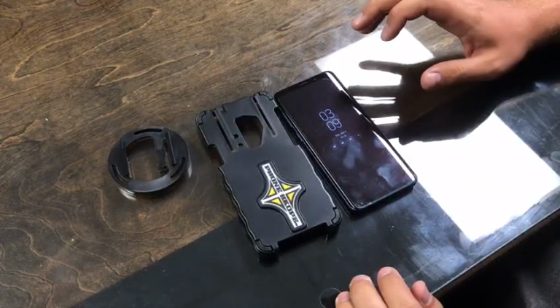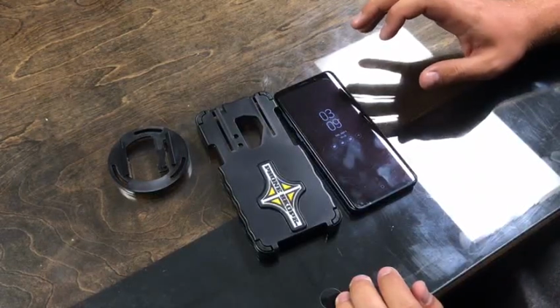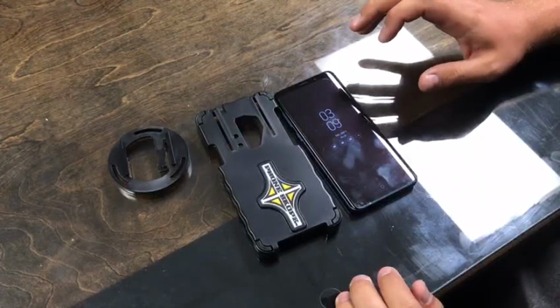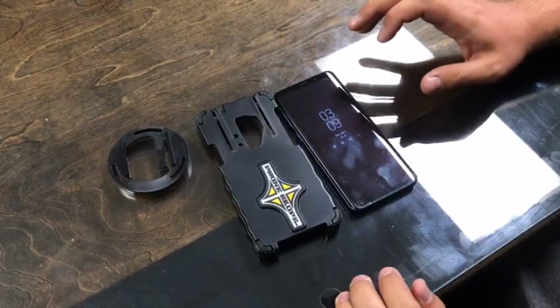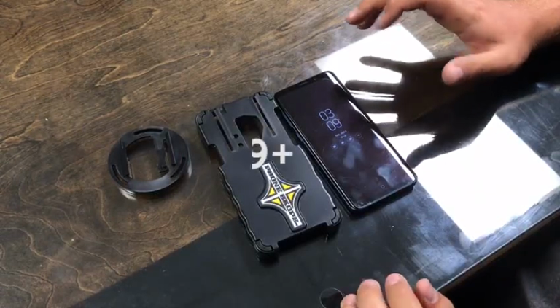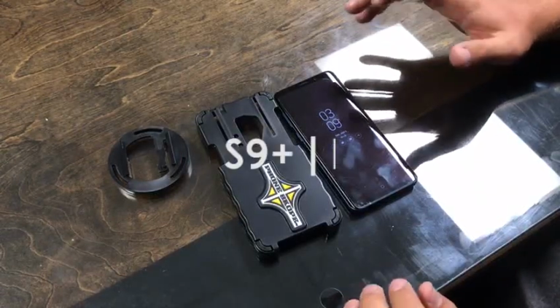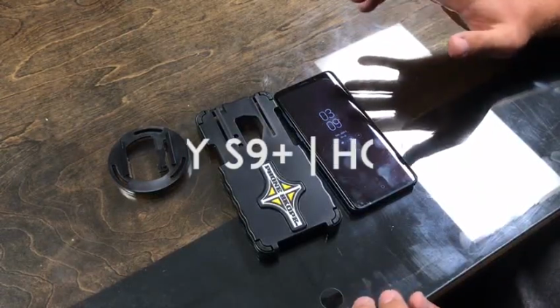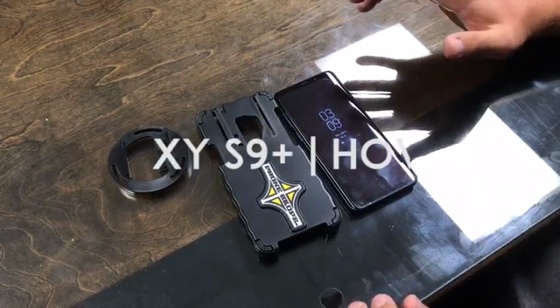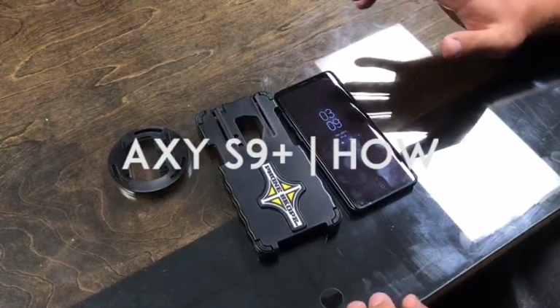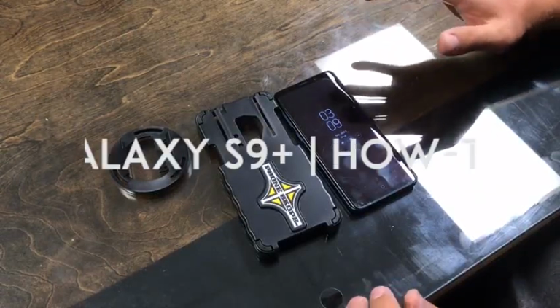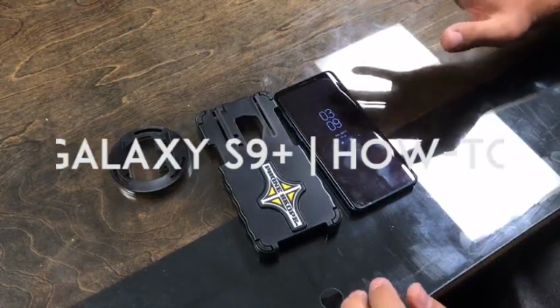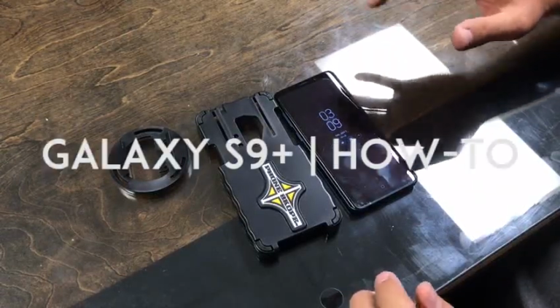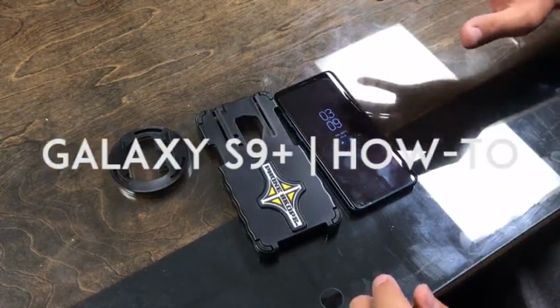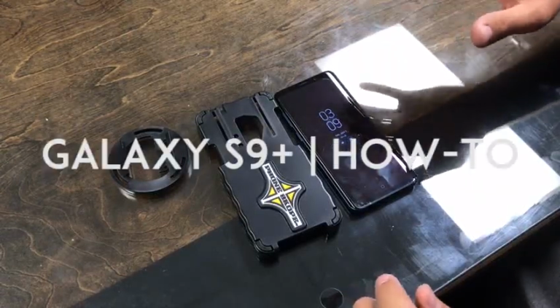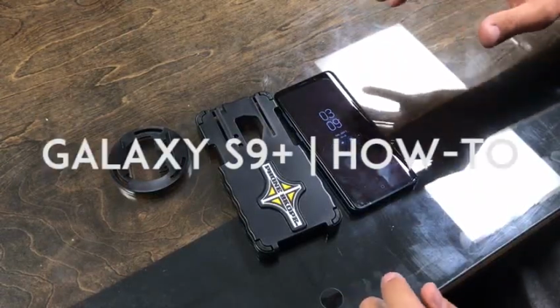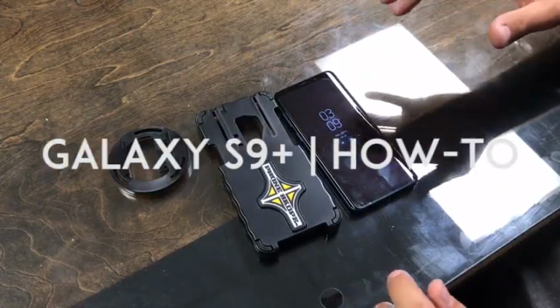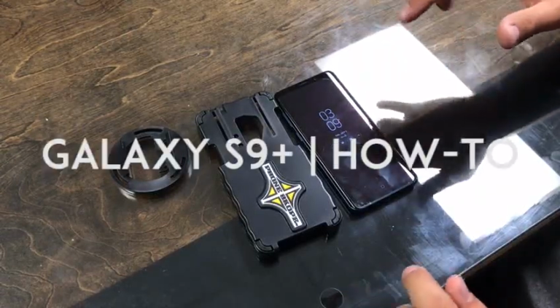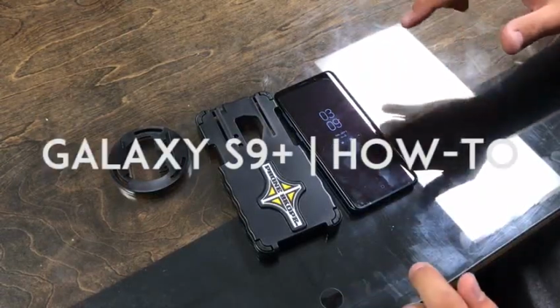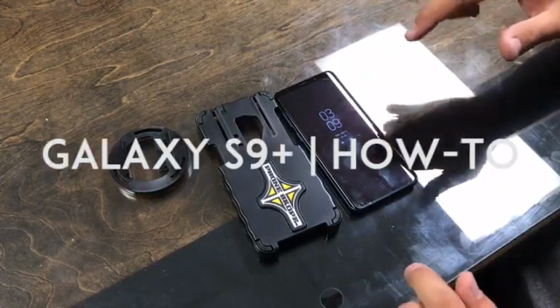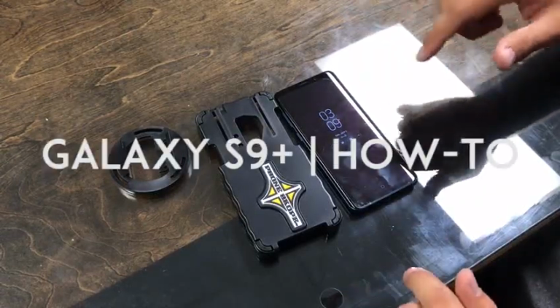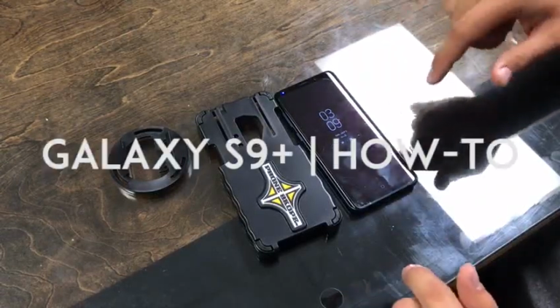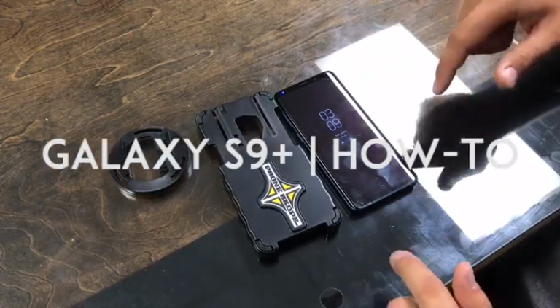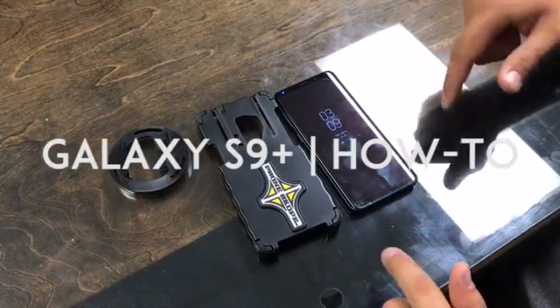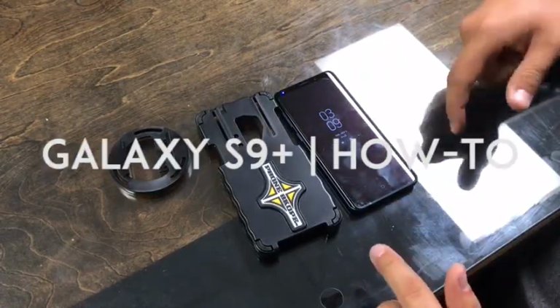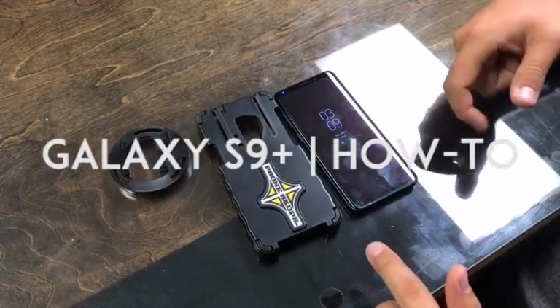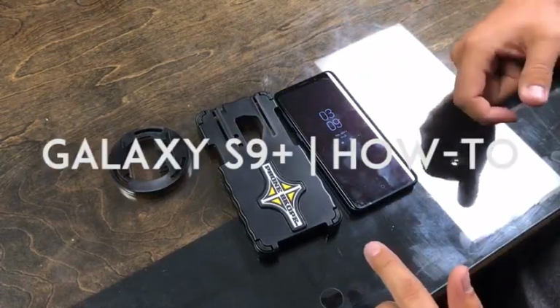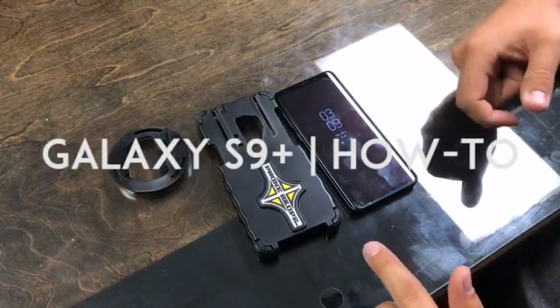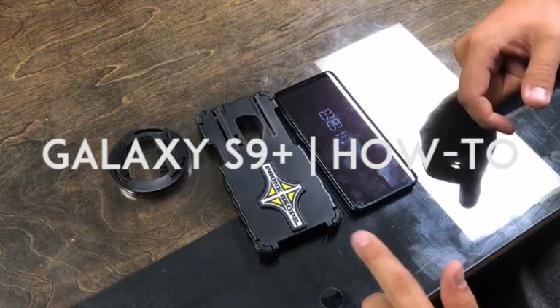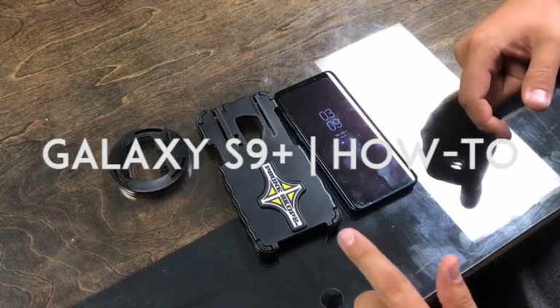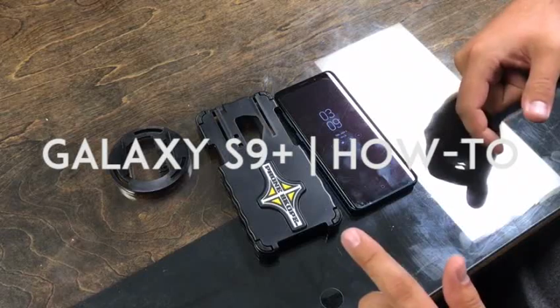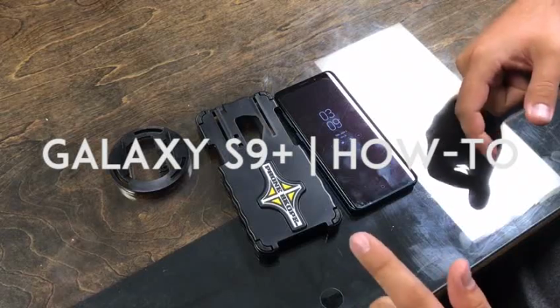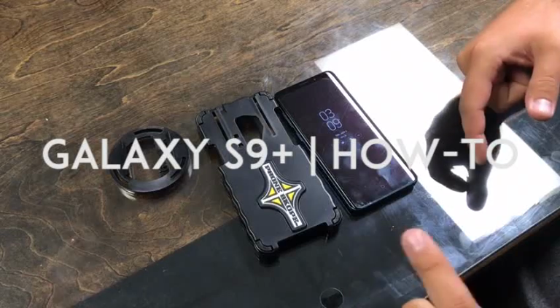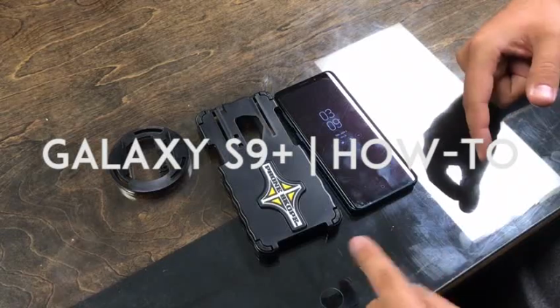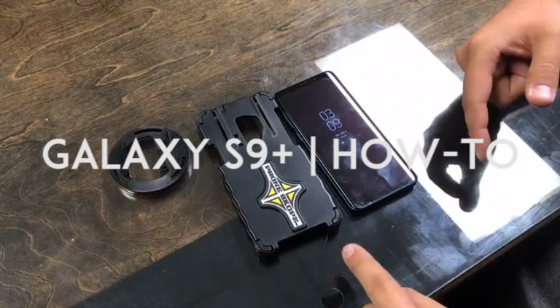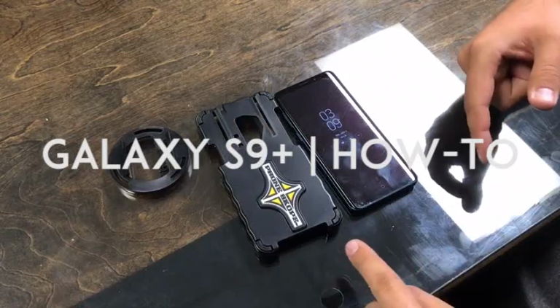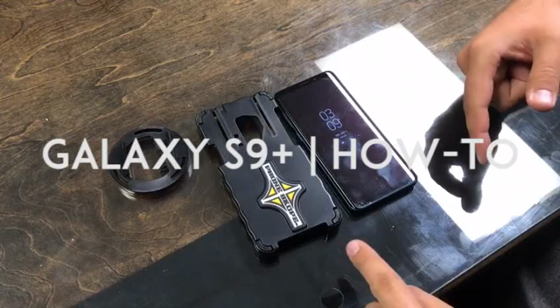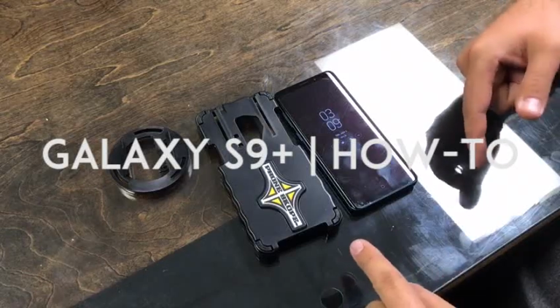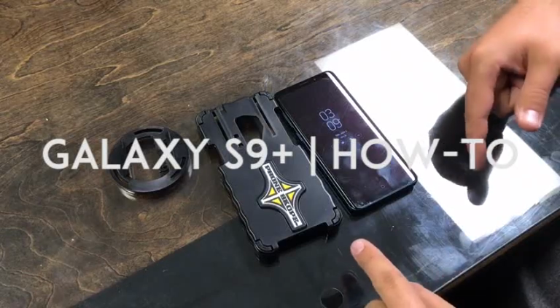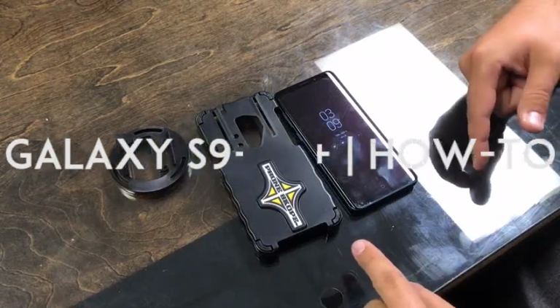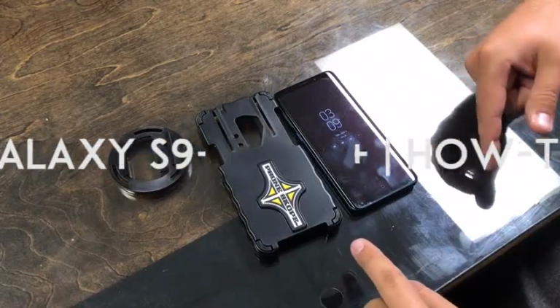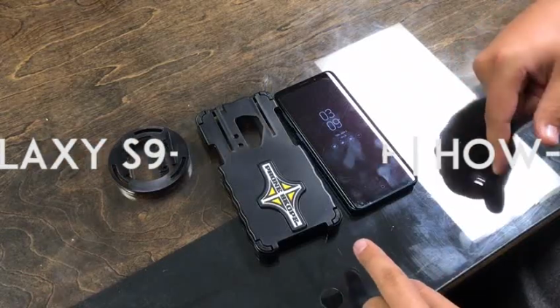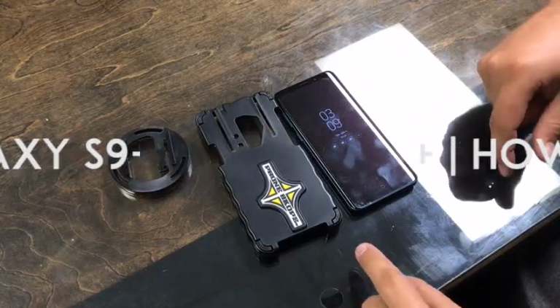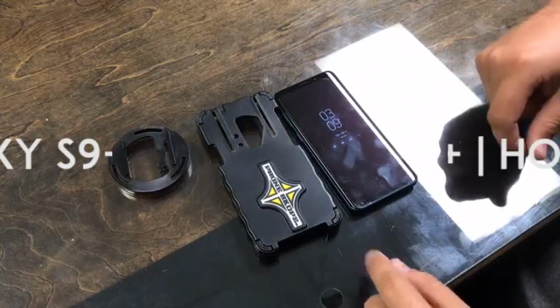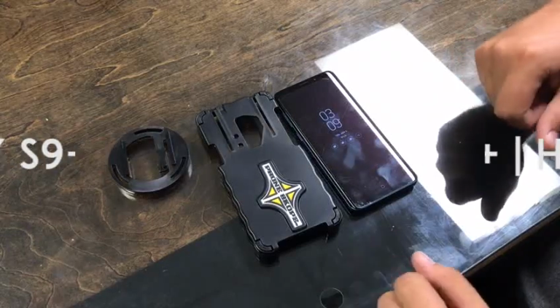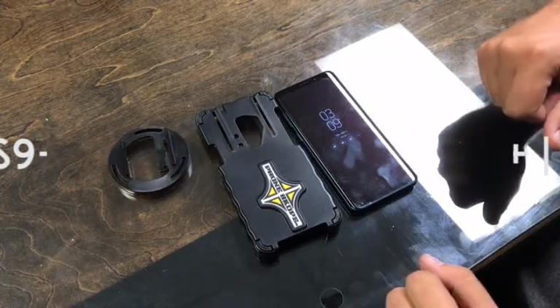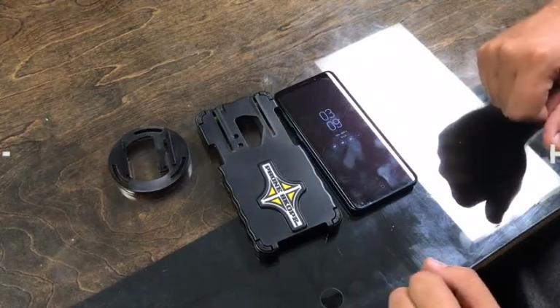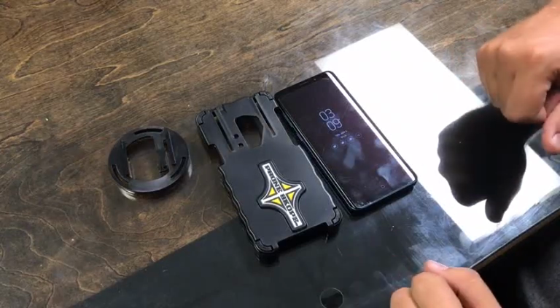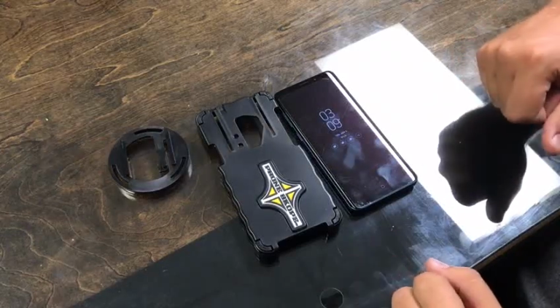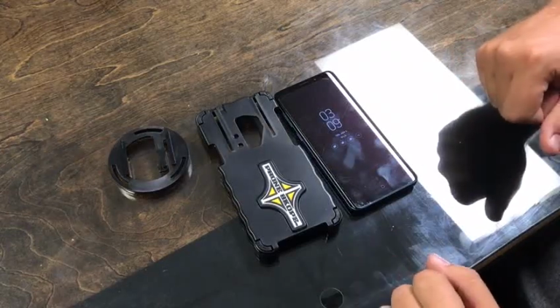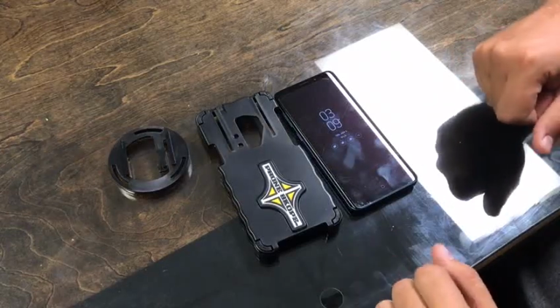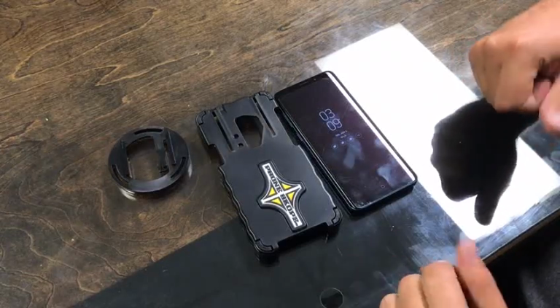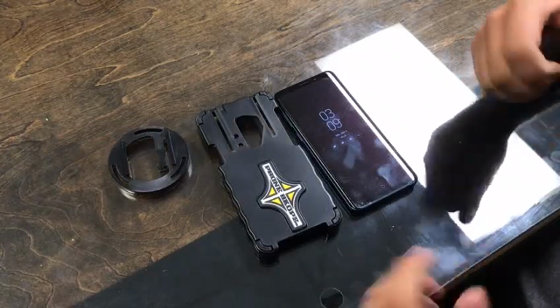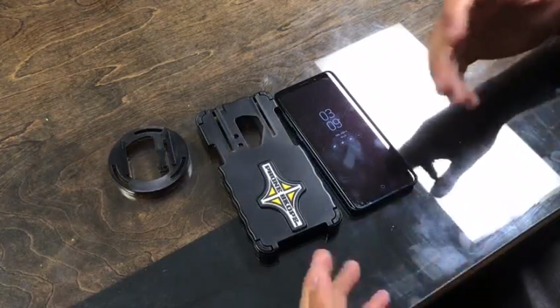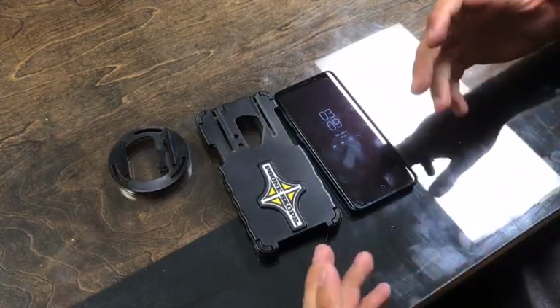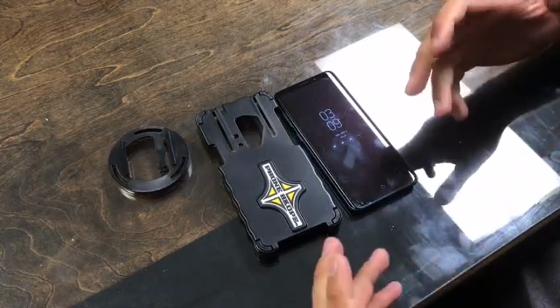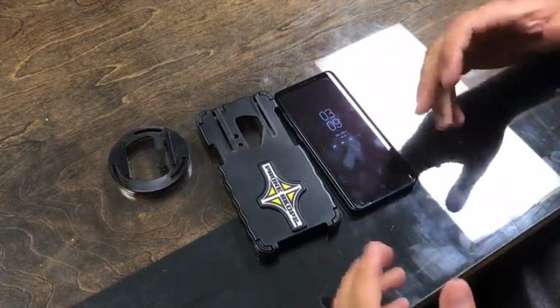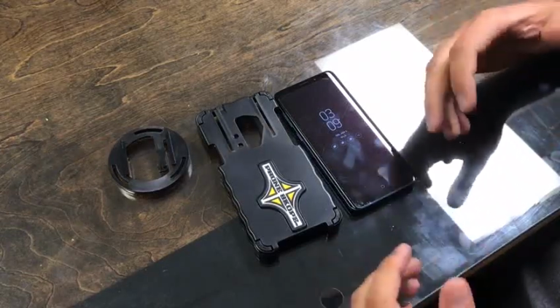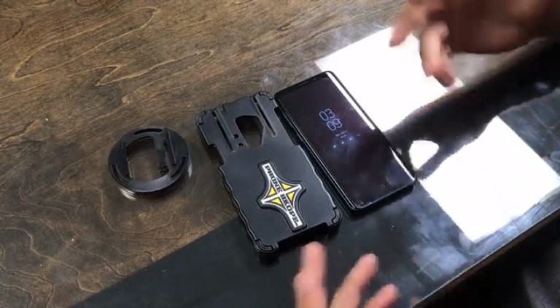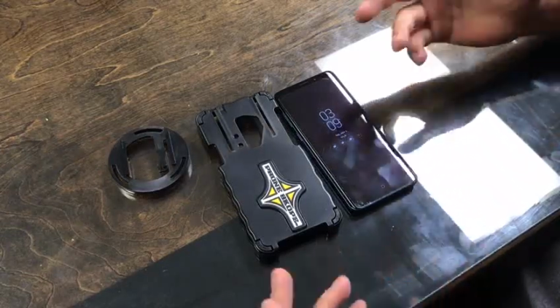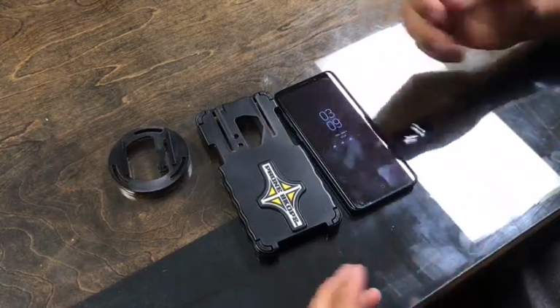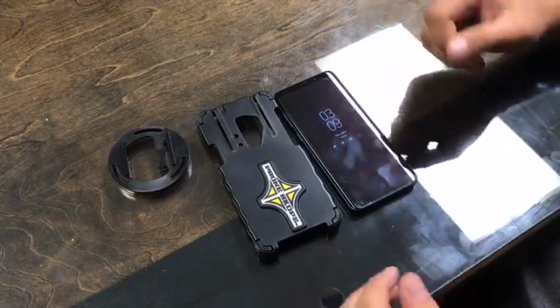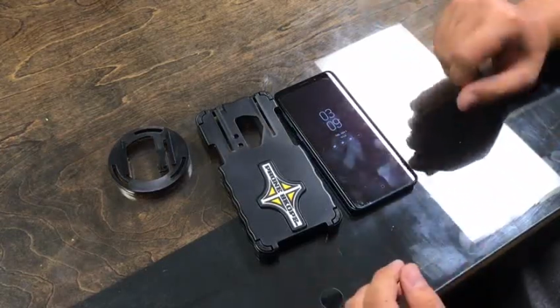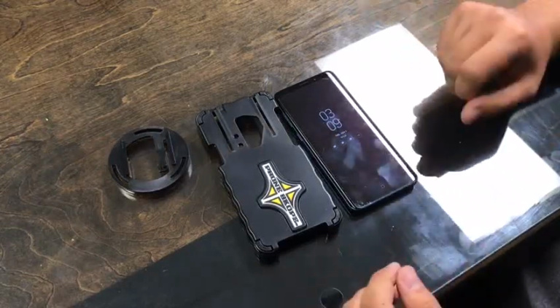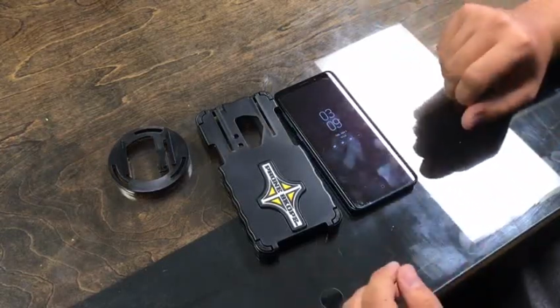Hey guys, Jason with PhoneScope here. Today we want to show you our brand new S9 Plus case, how to use it, how it works.